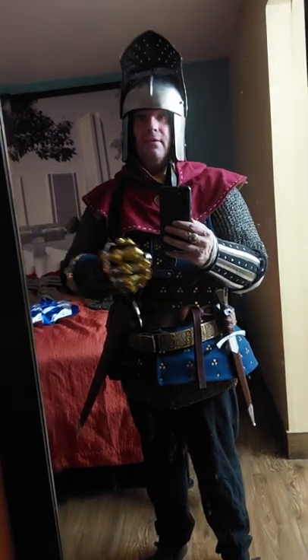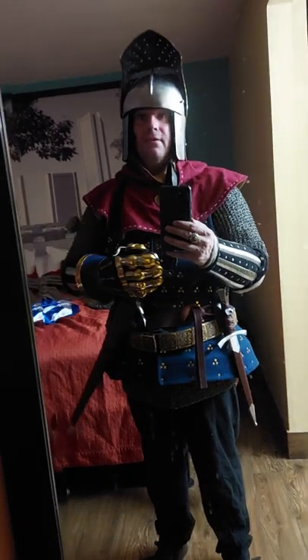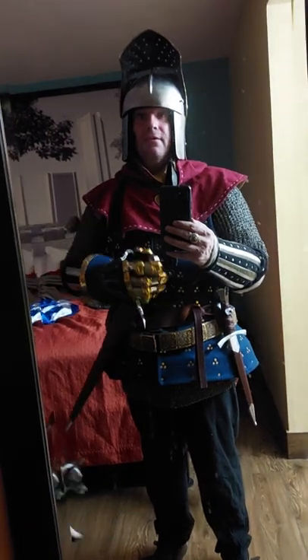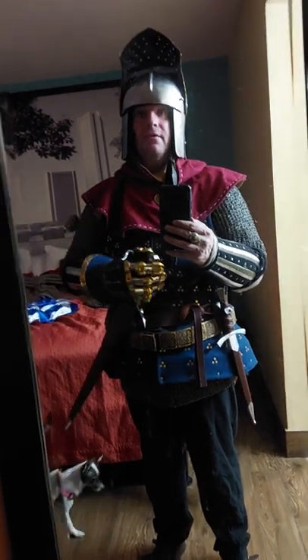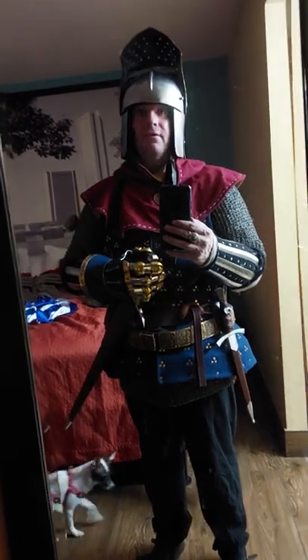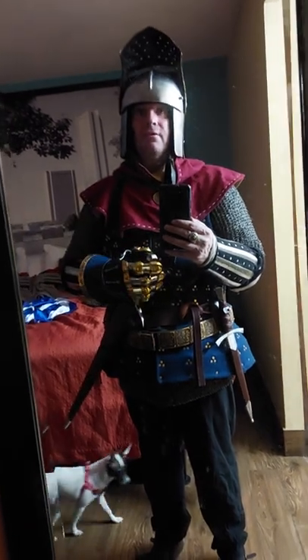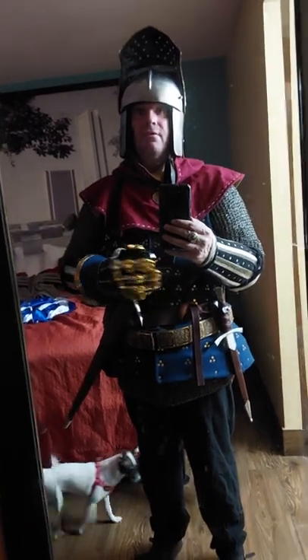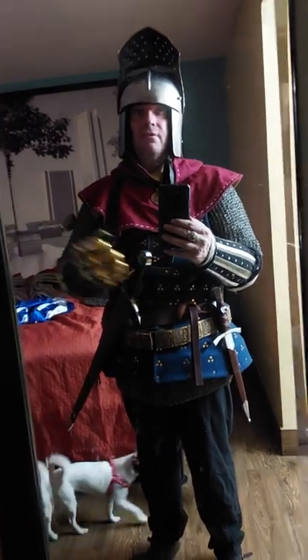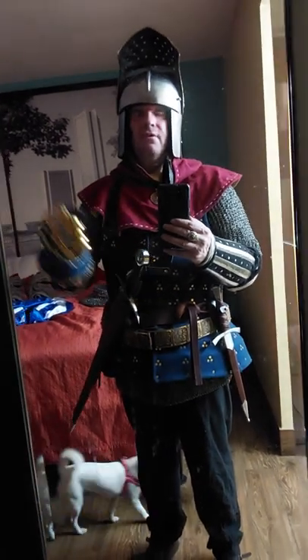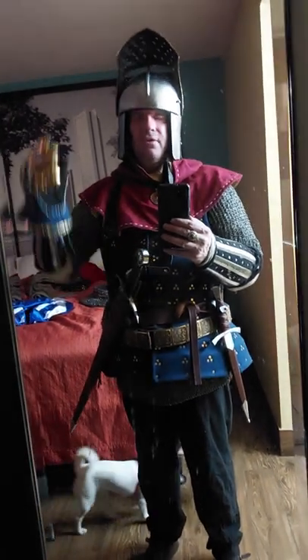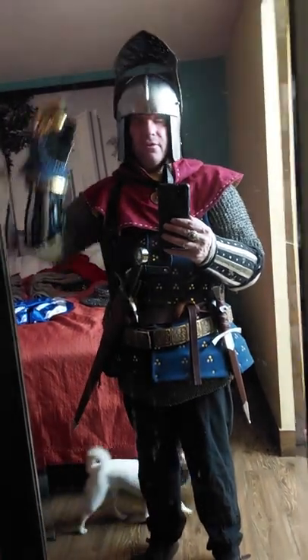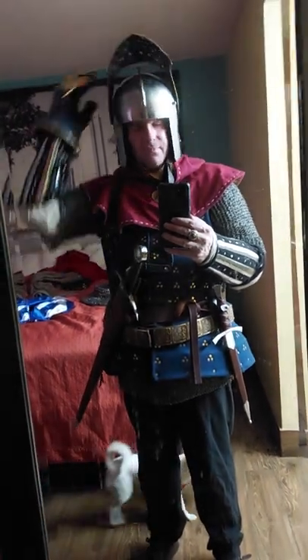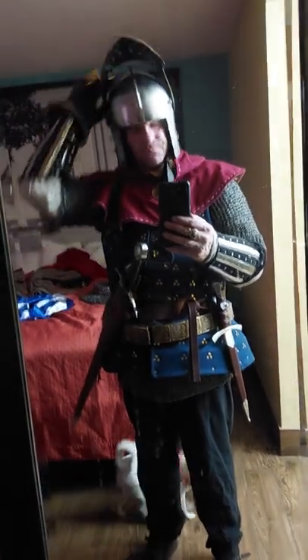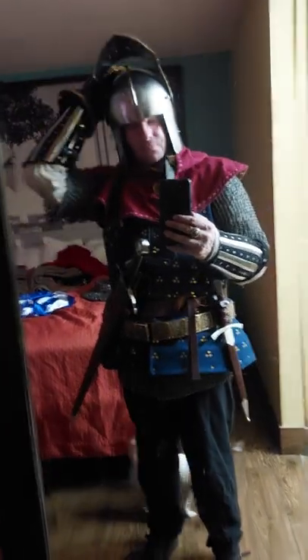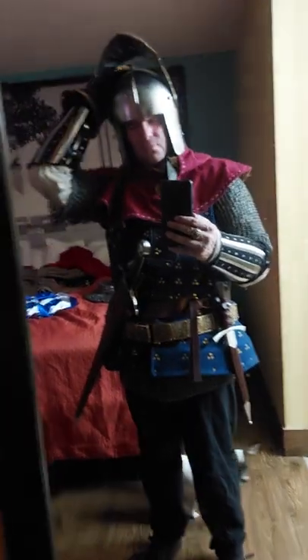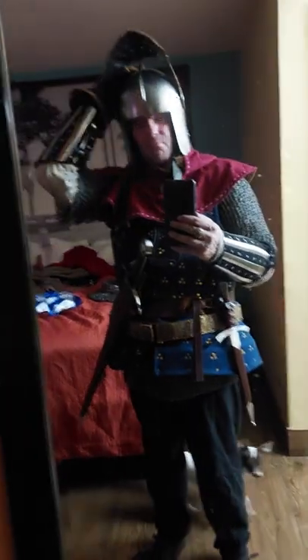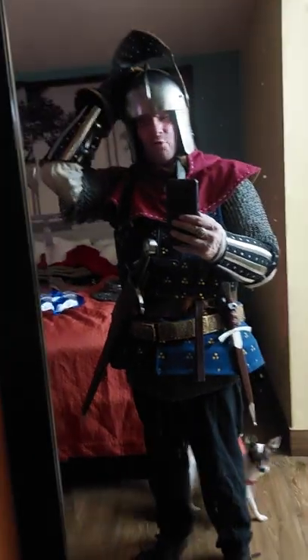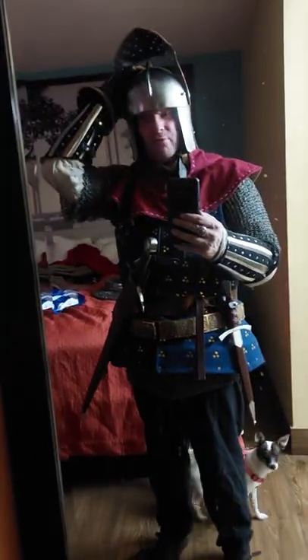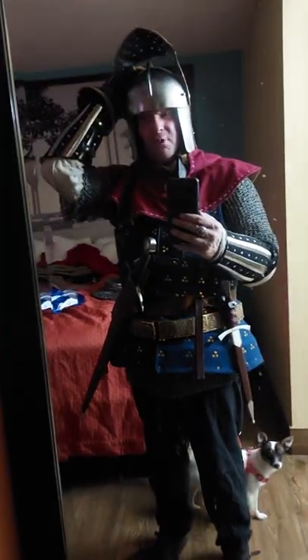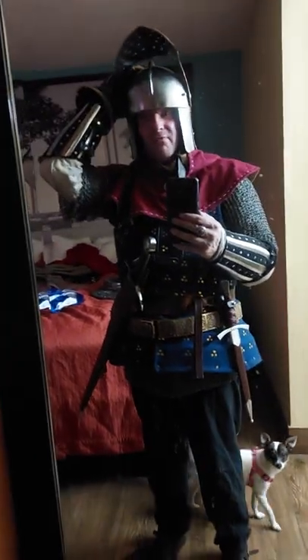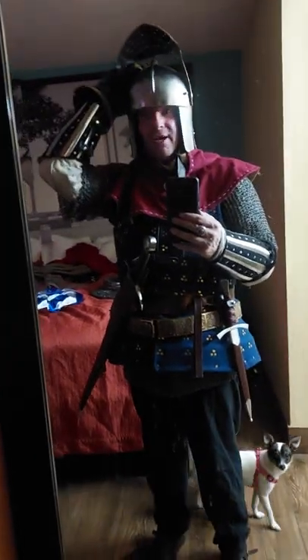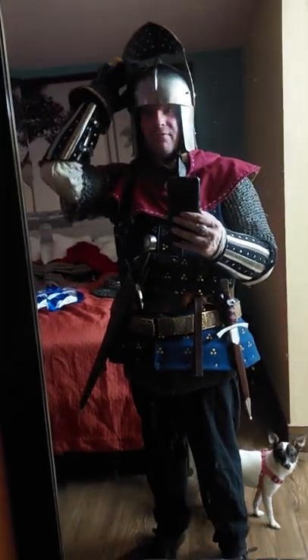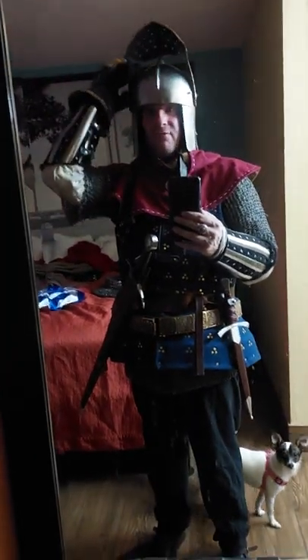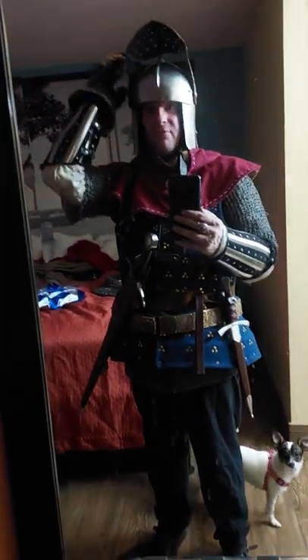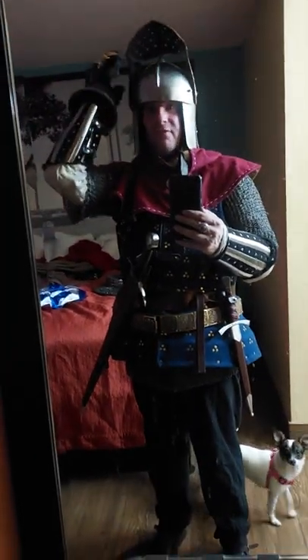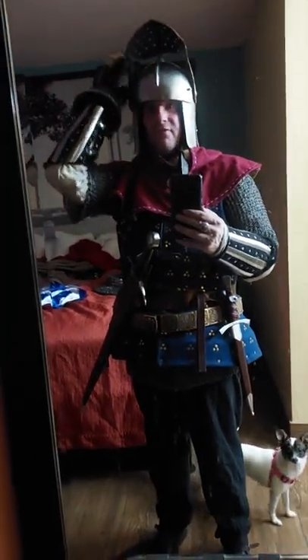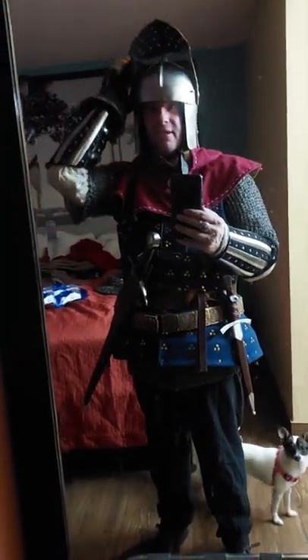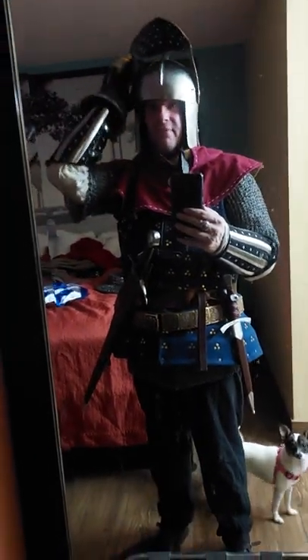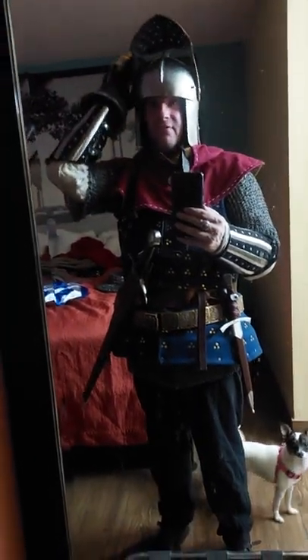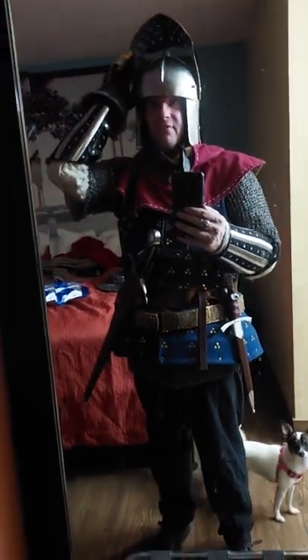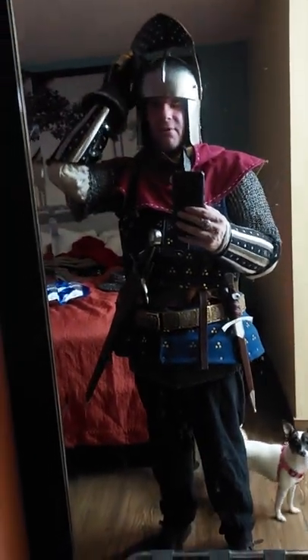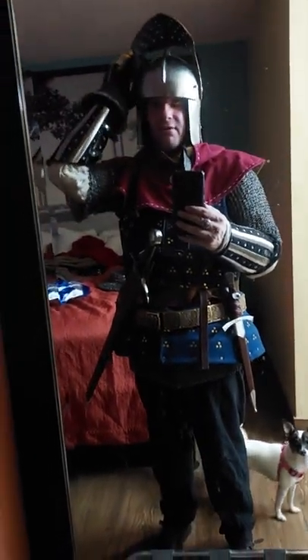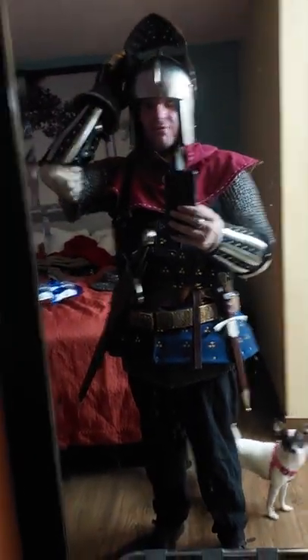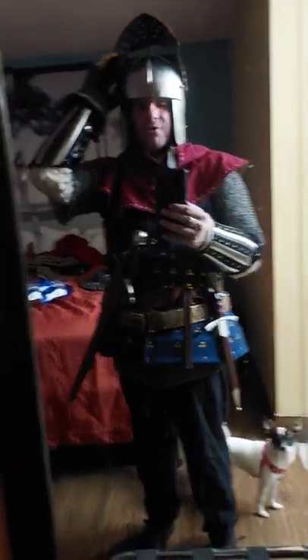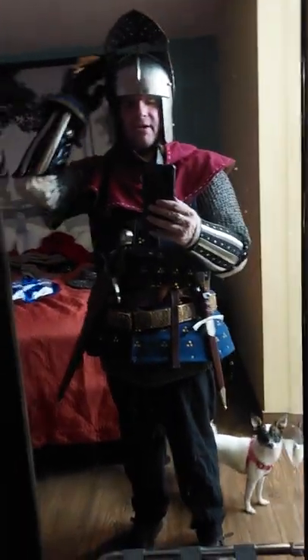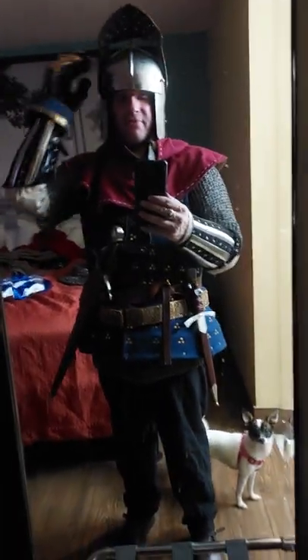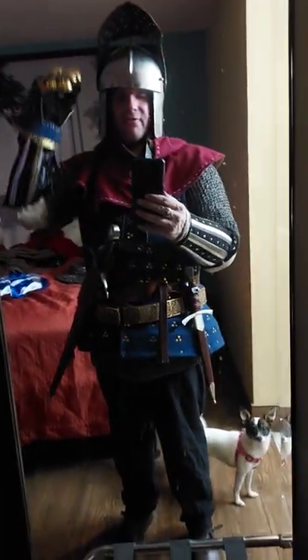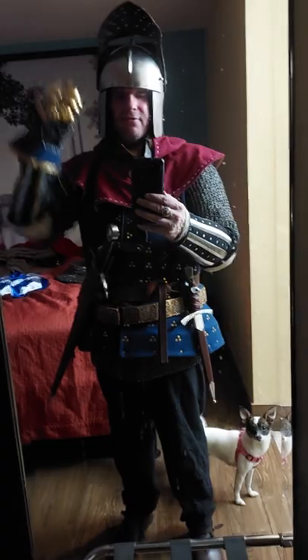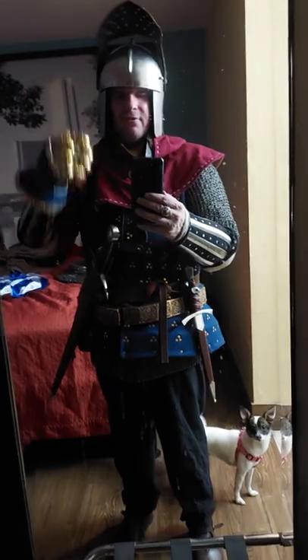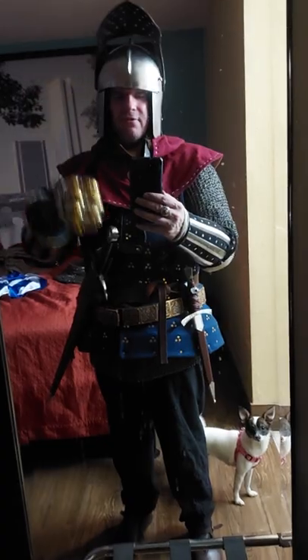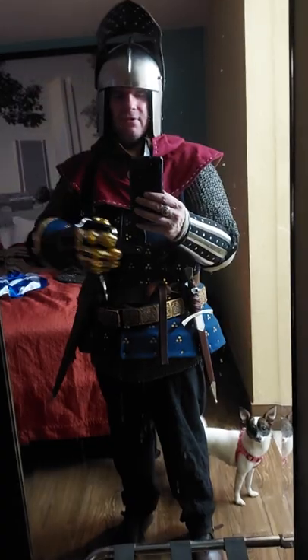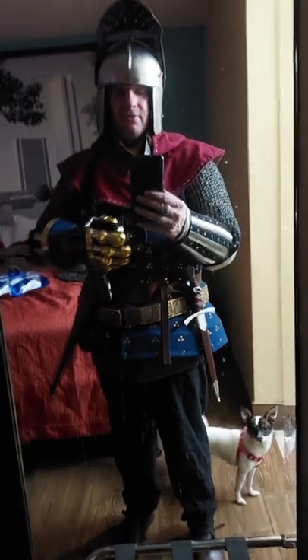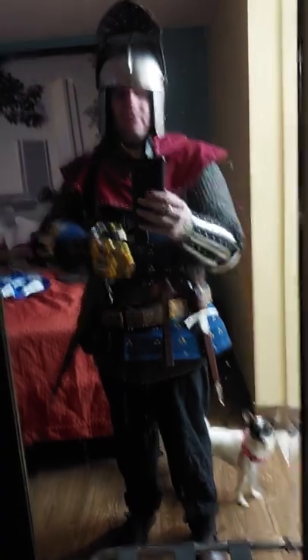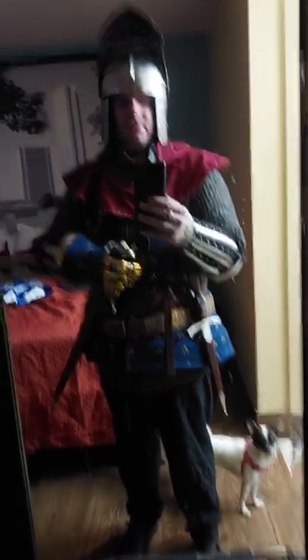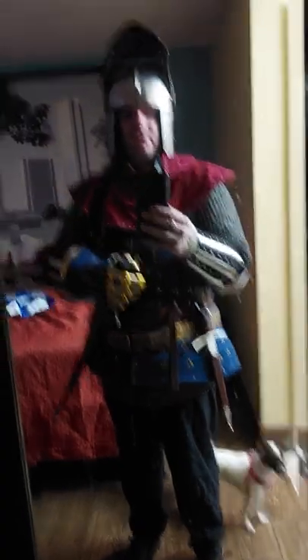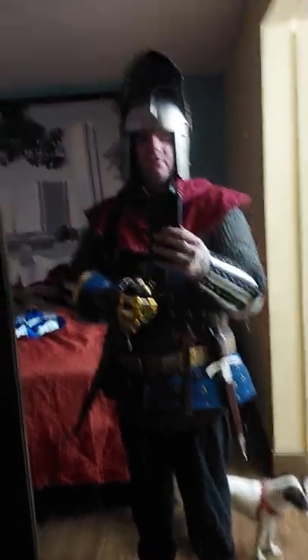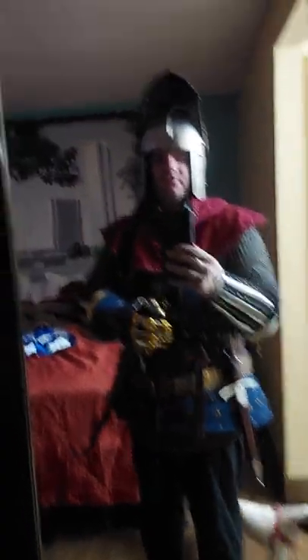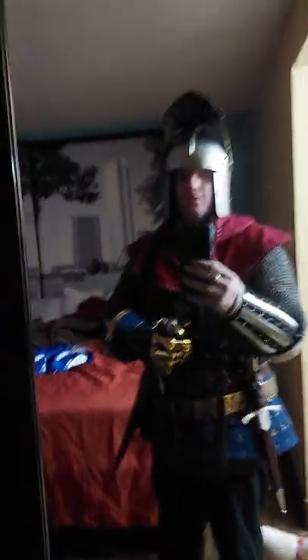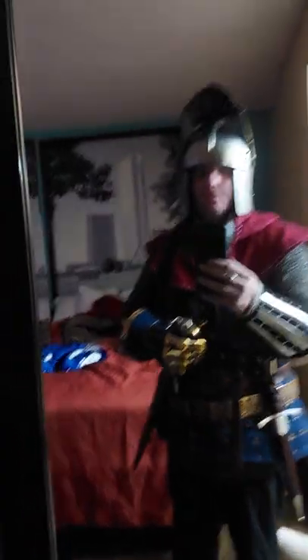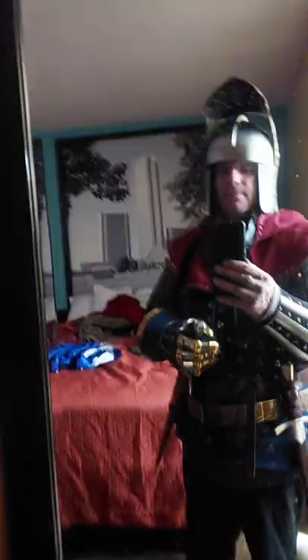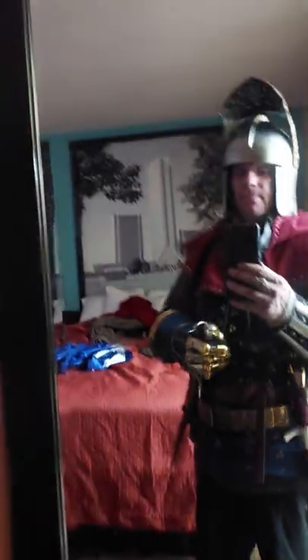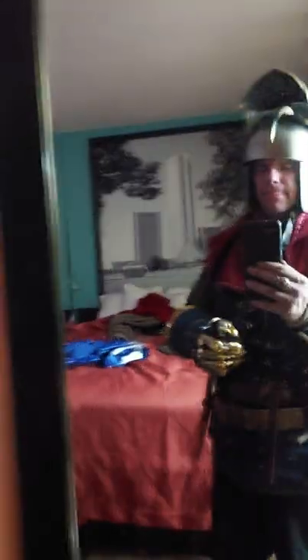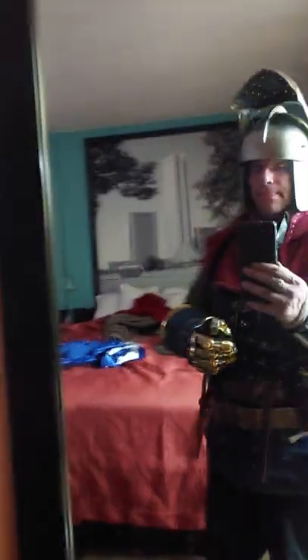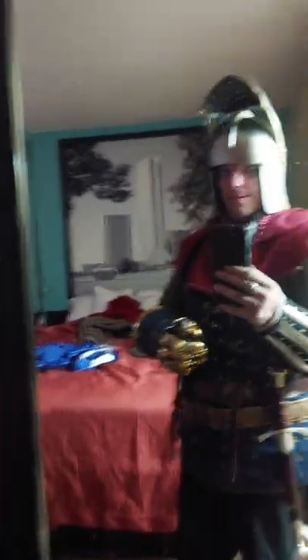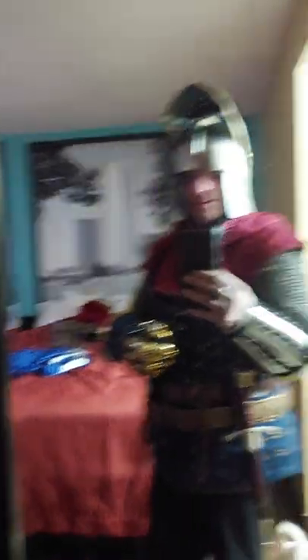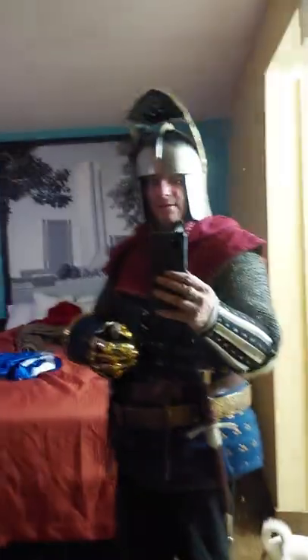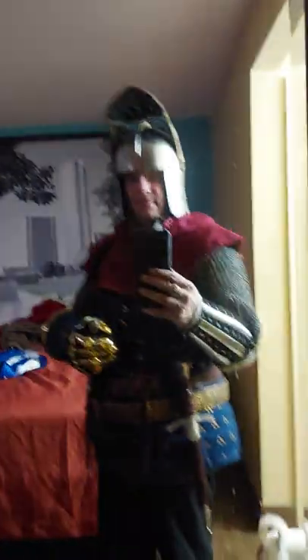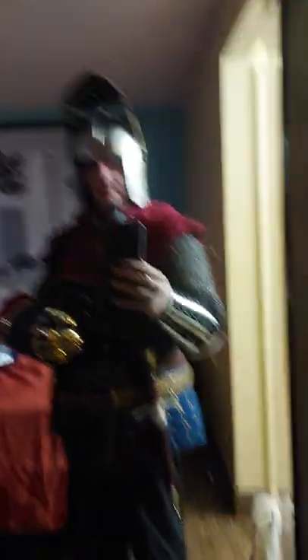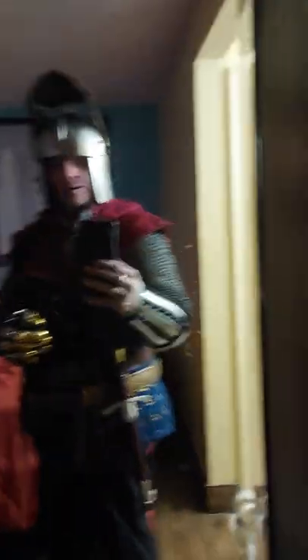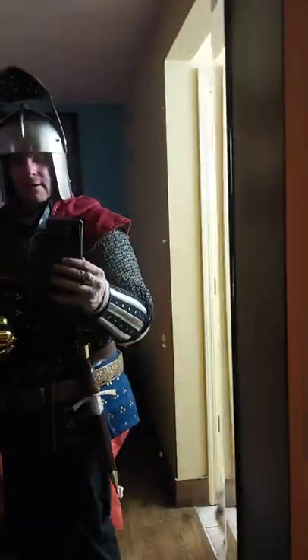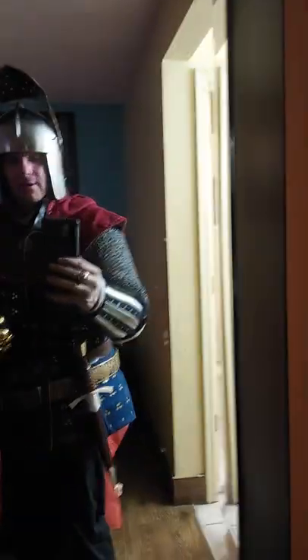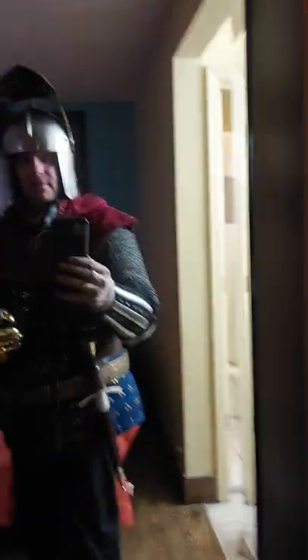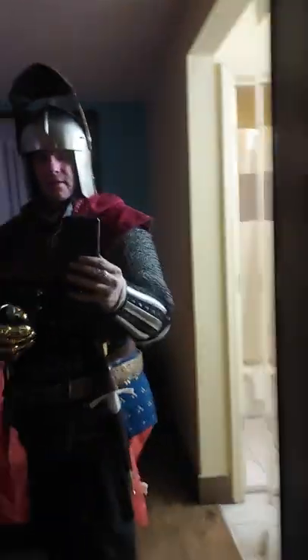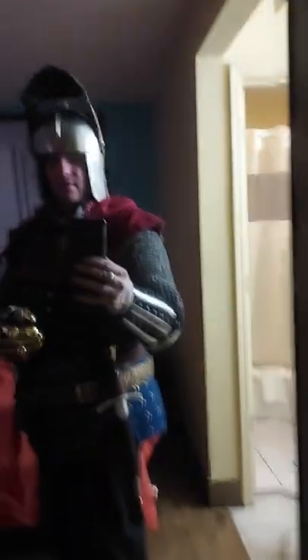I'm wearing in this case the later style sallet, North Italian, with a movable visor — in this case it's a bellows visor.